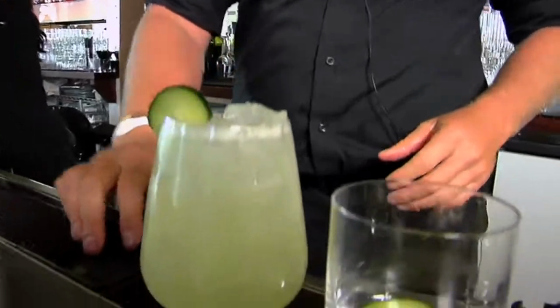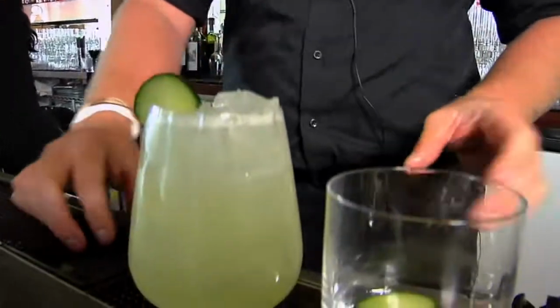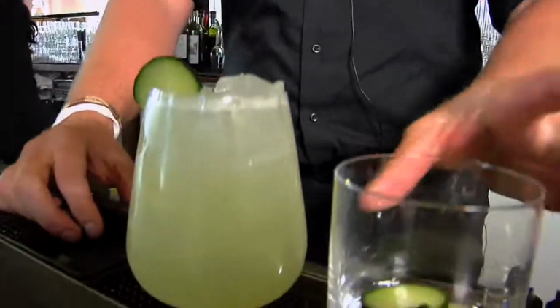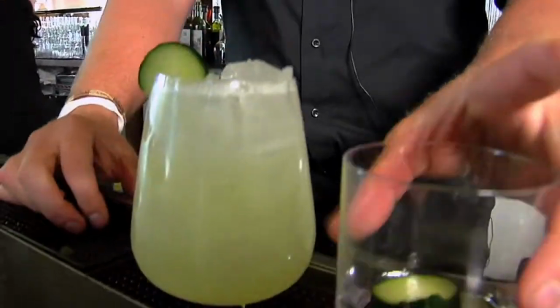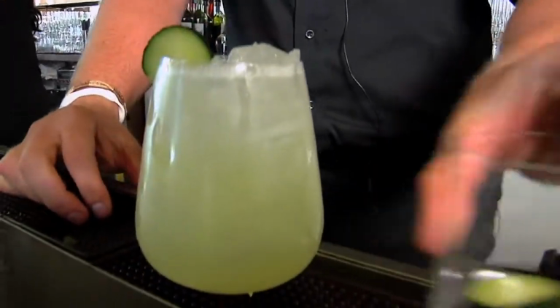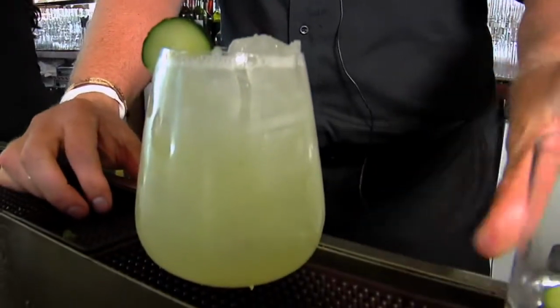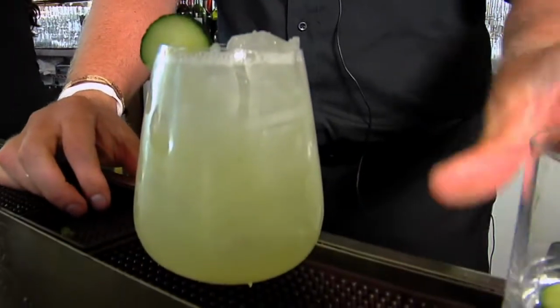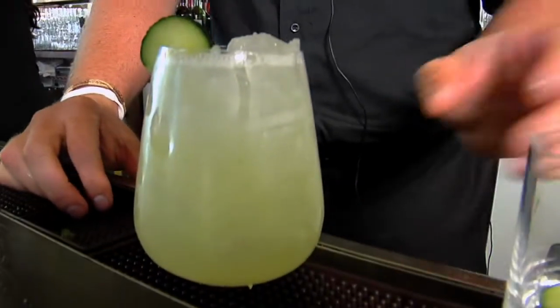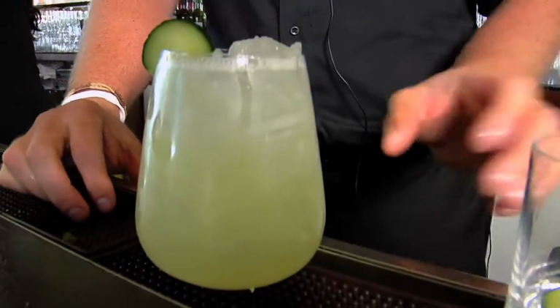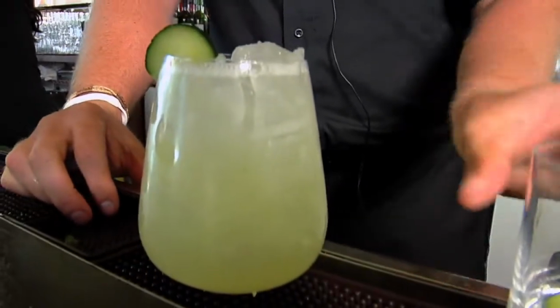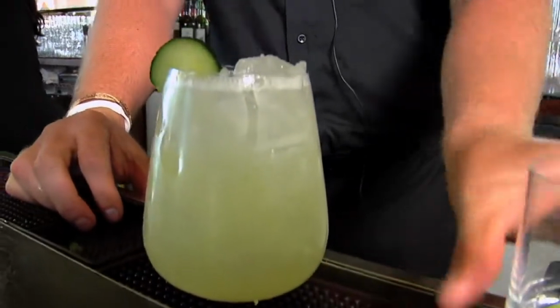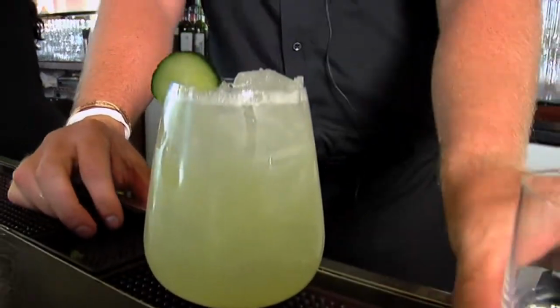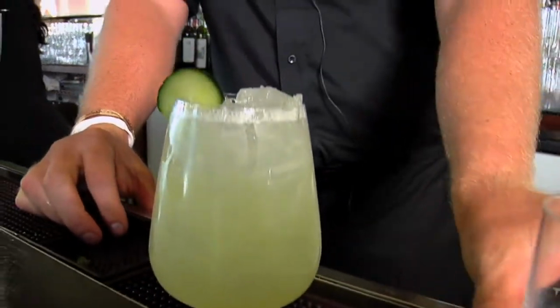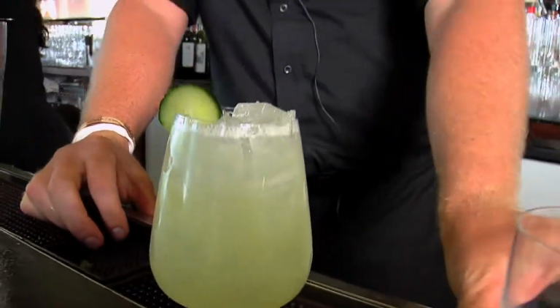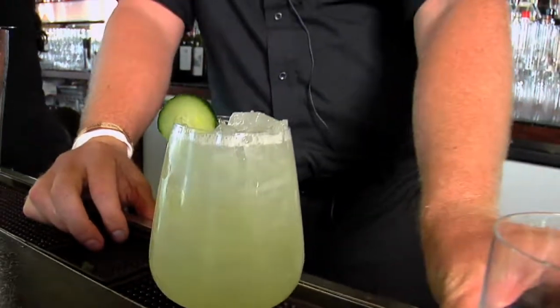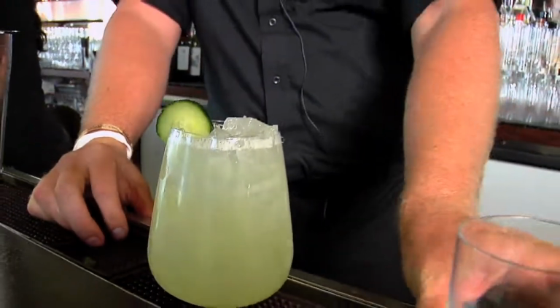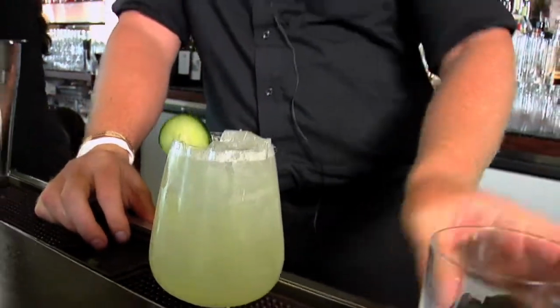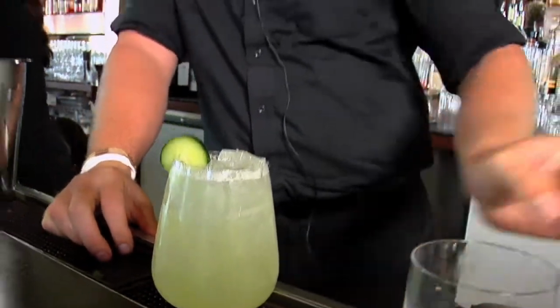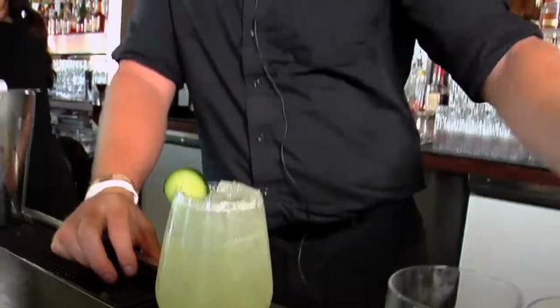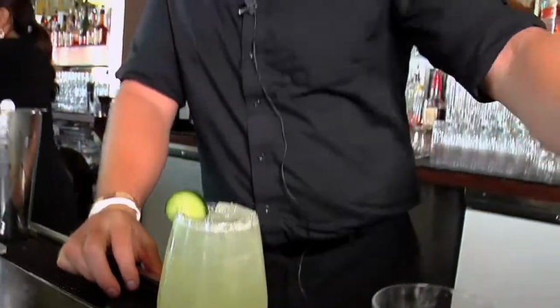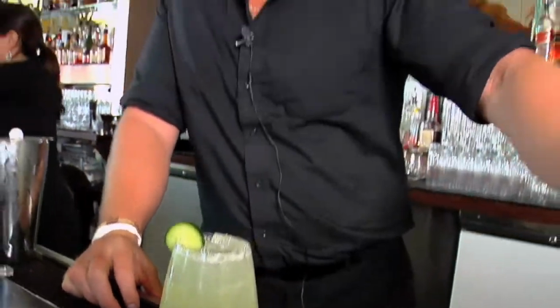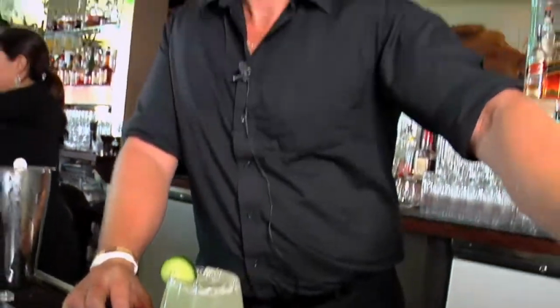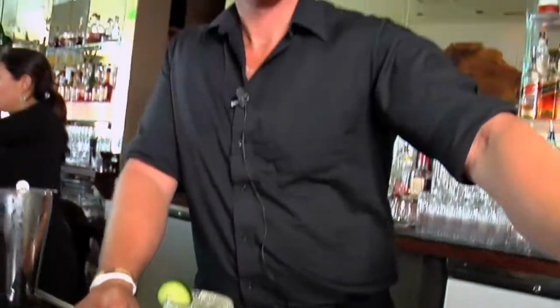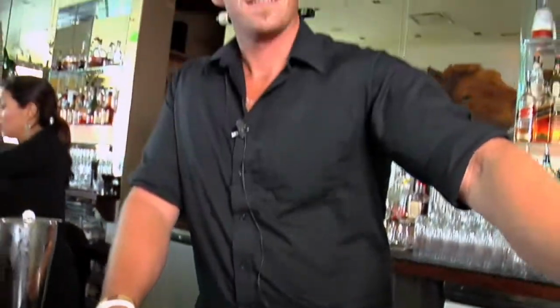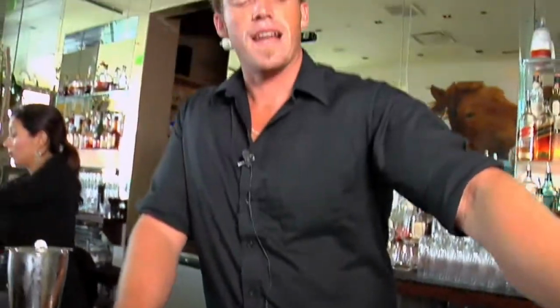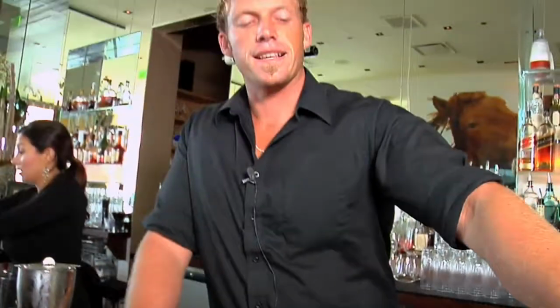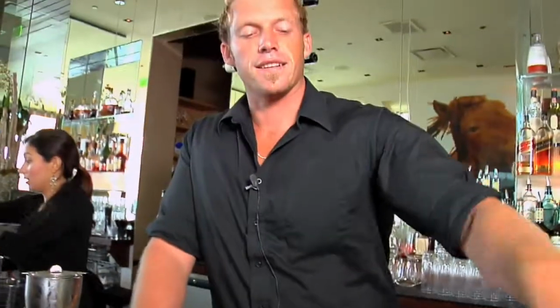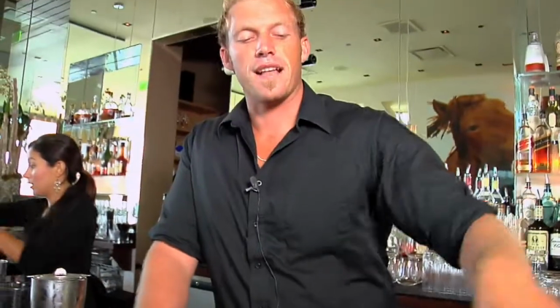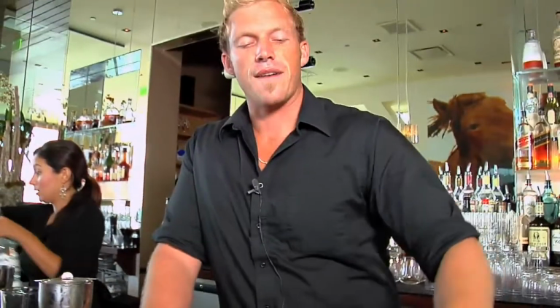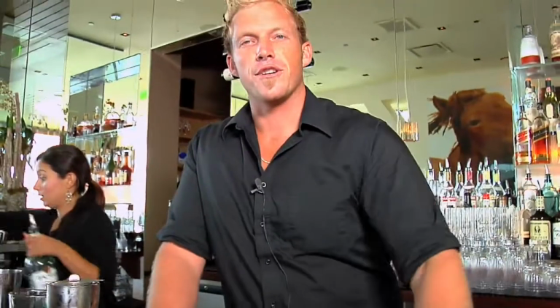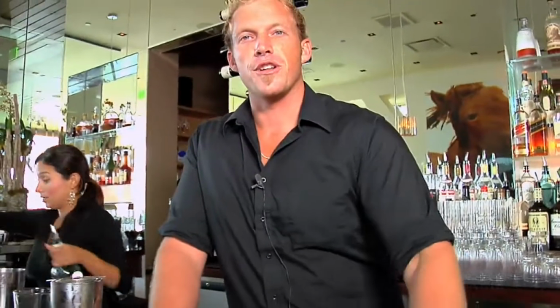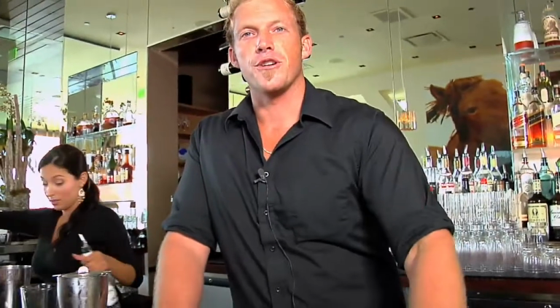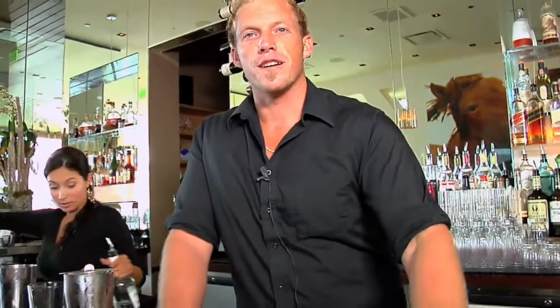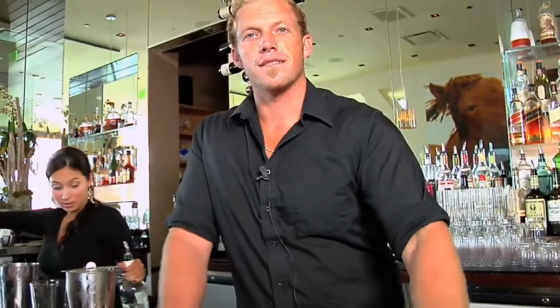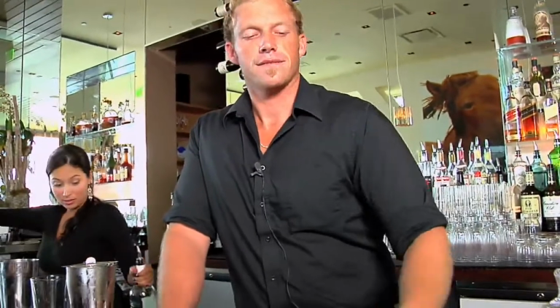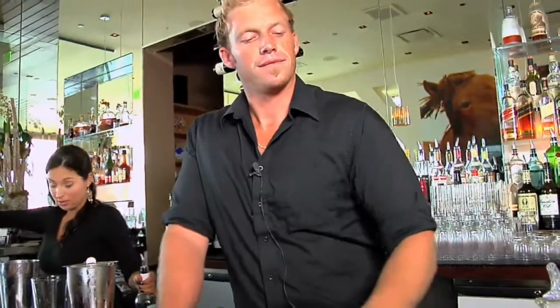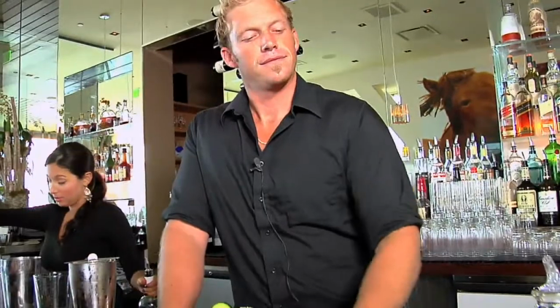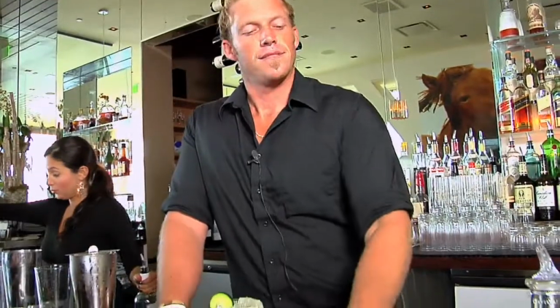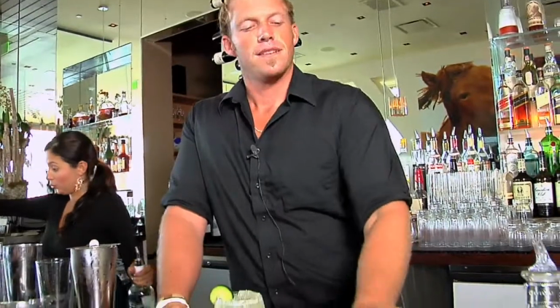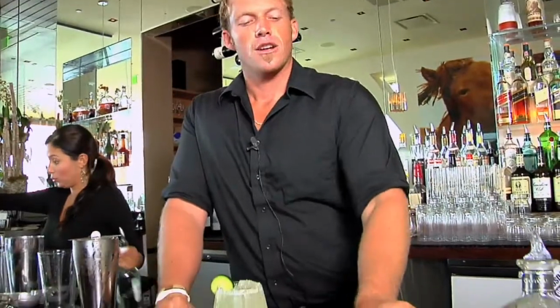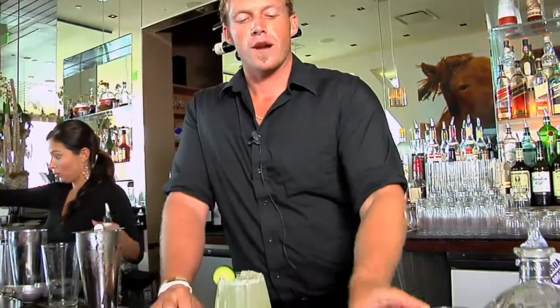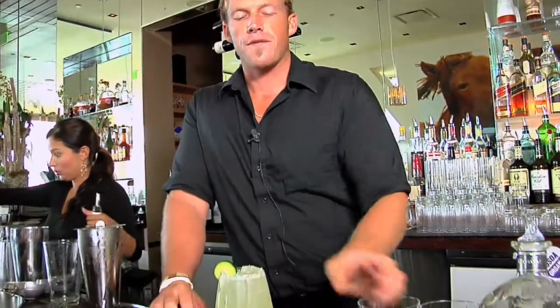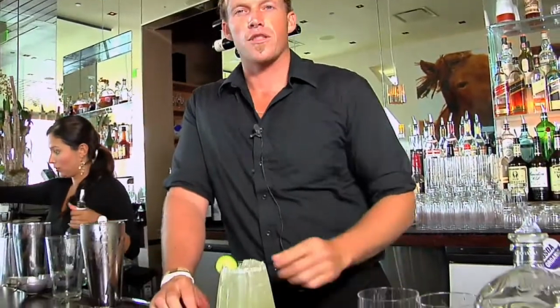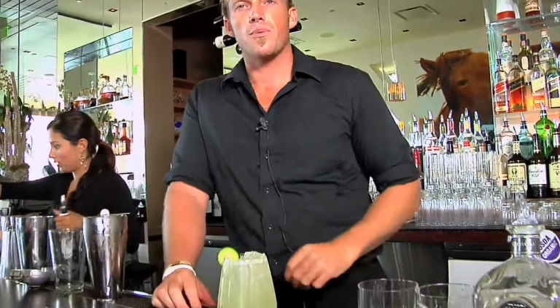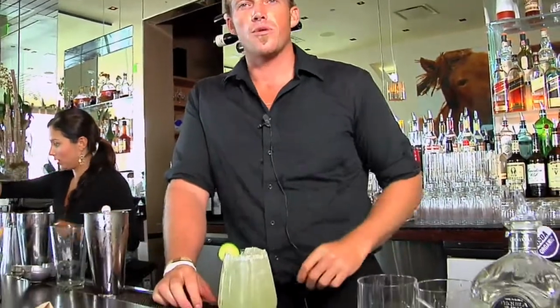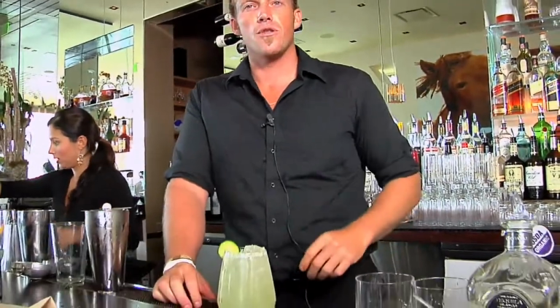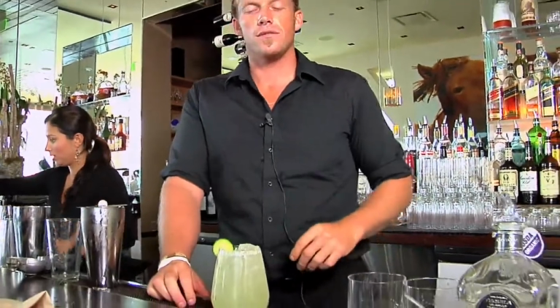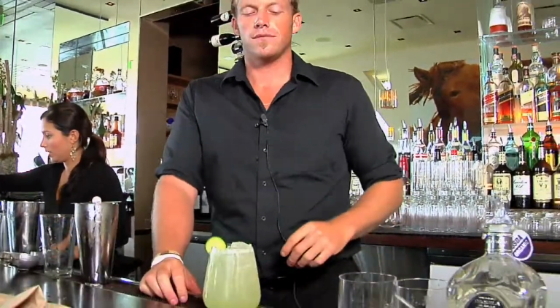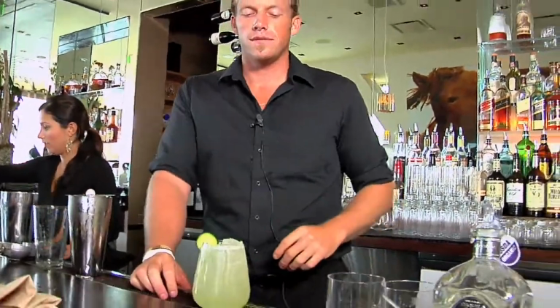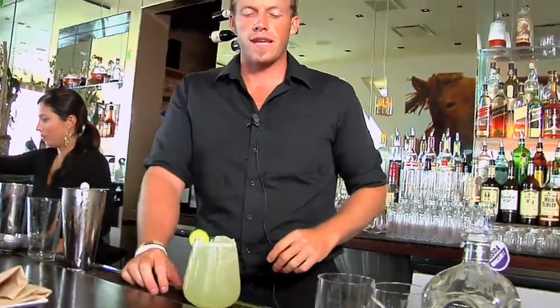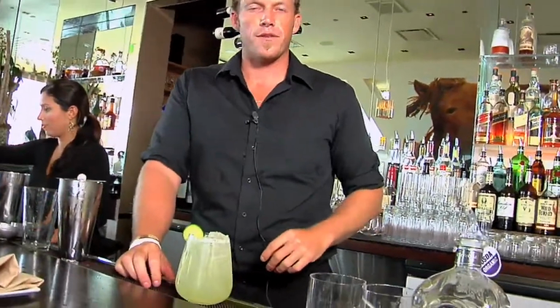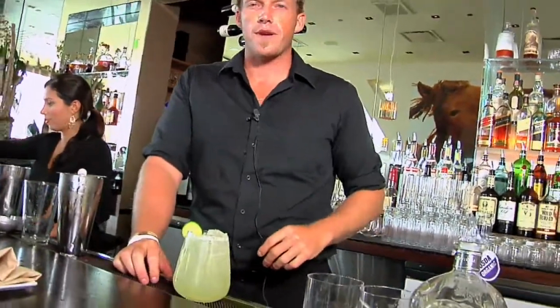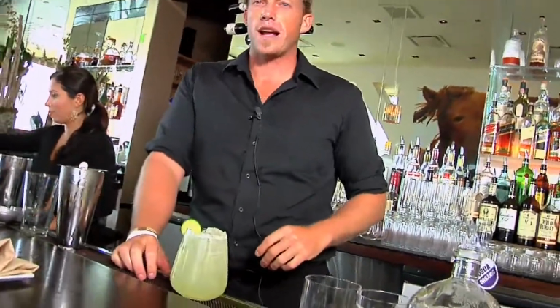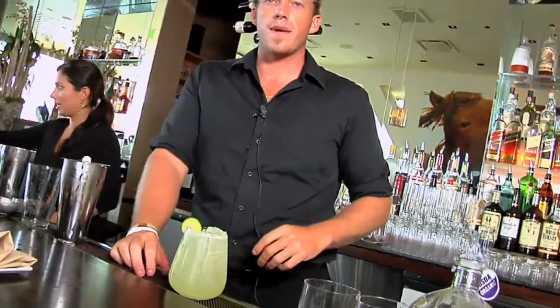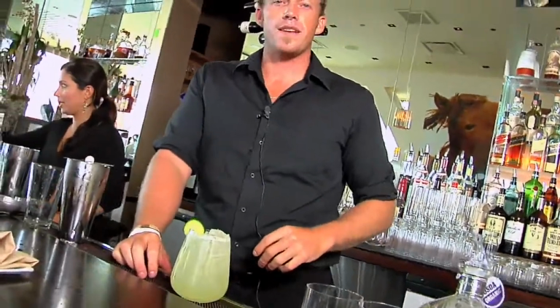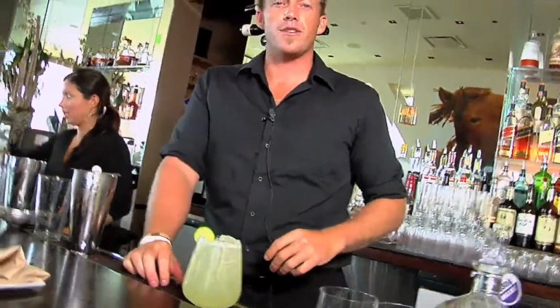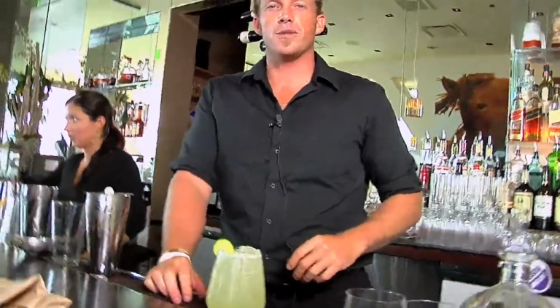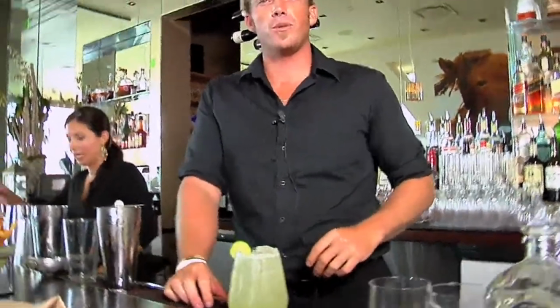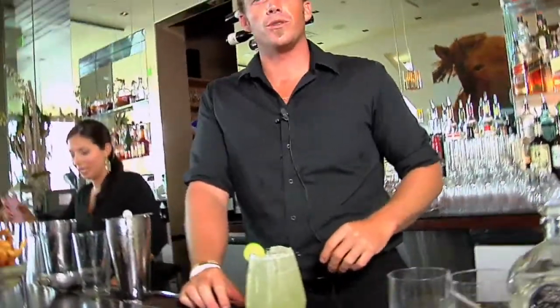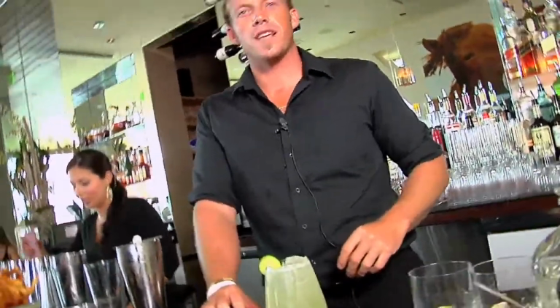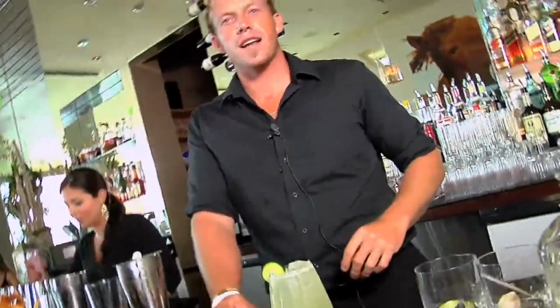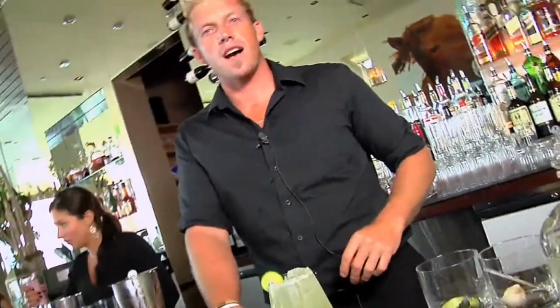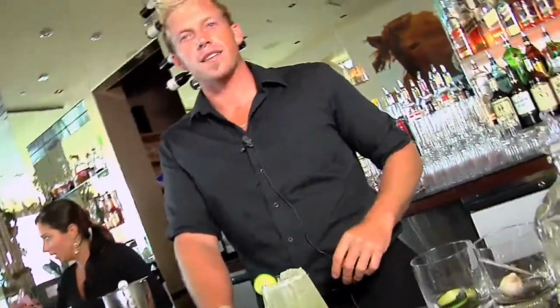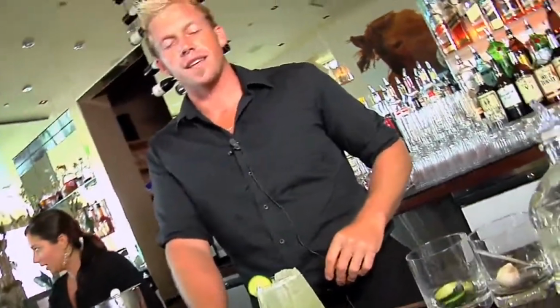Guaranteed cocktail for fun in the sun — a nice little afternooner. Great for the pool. Definitely recommend this as a poolside cocktail.